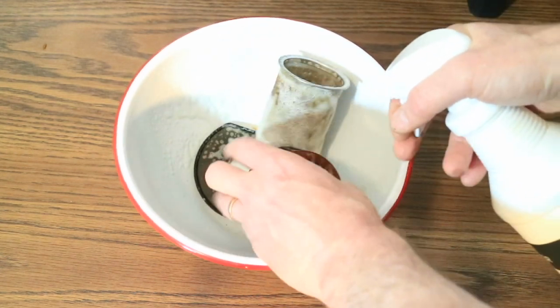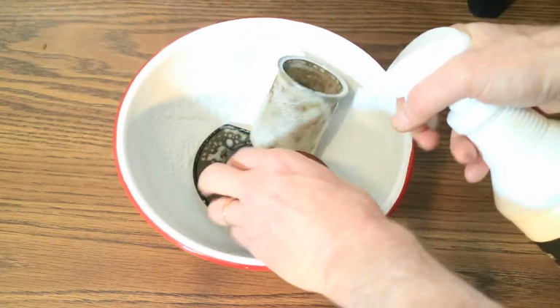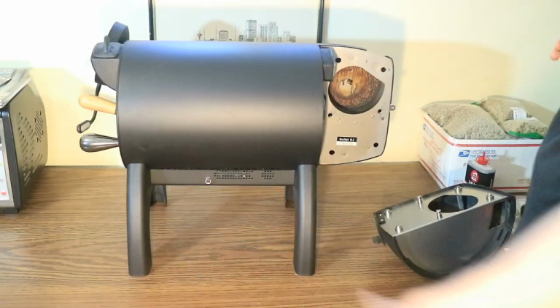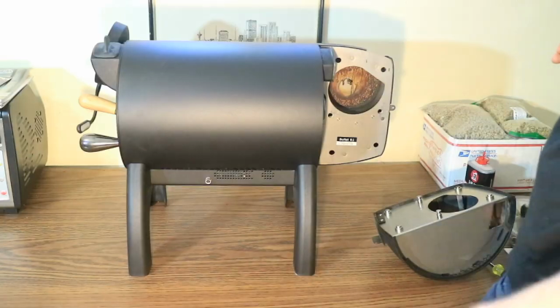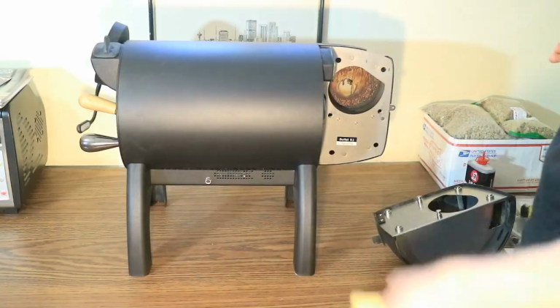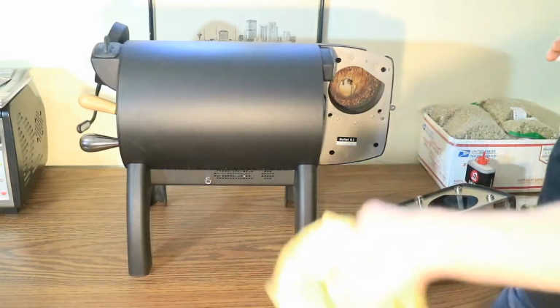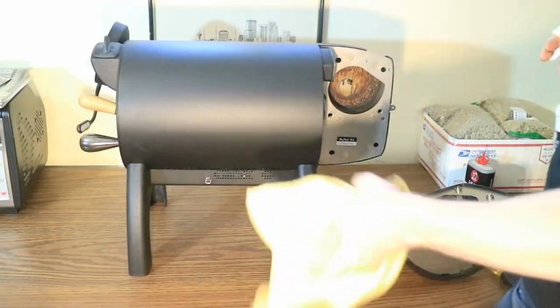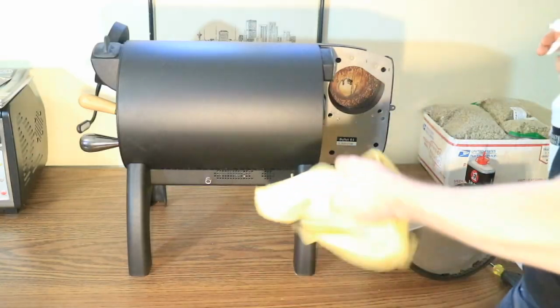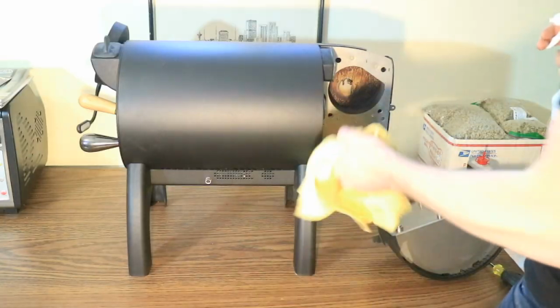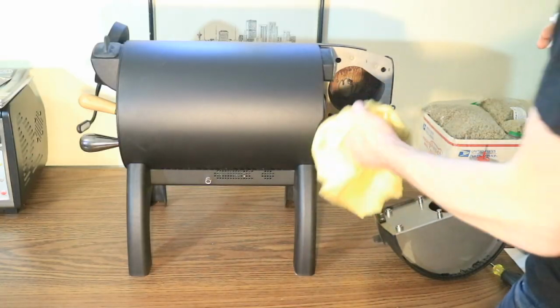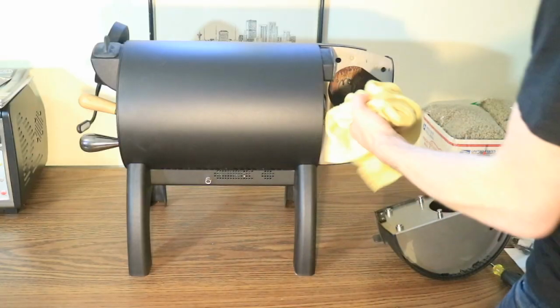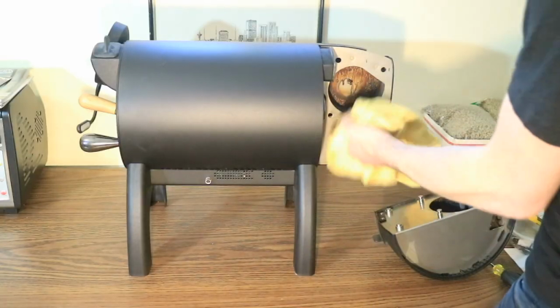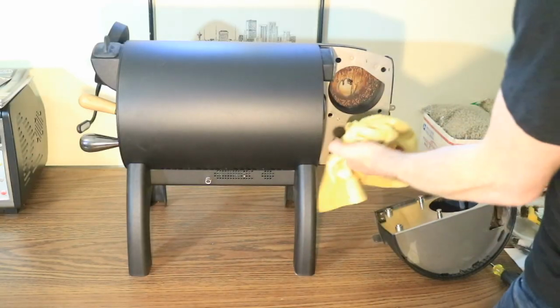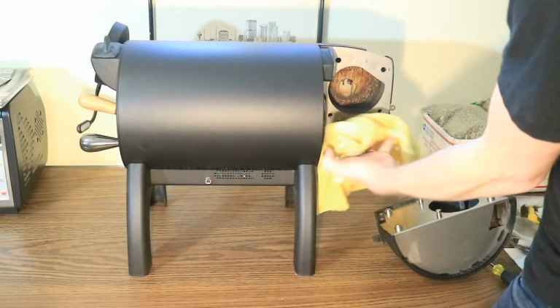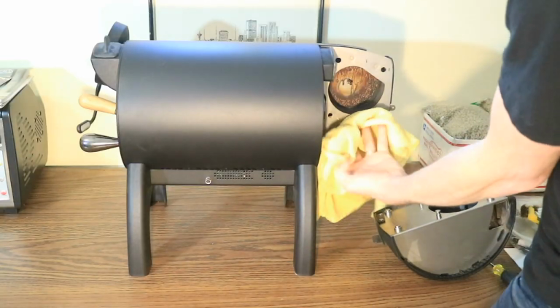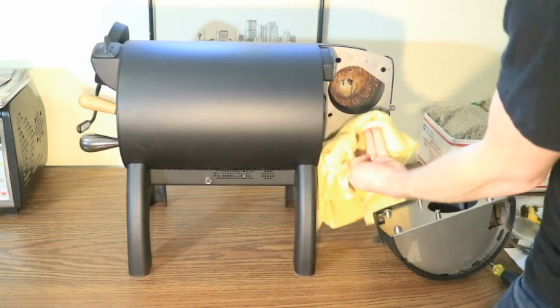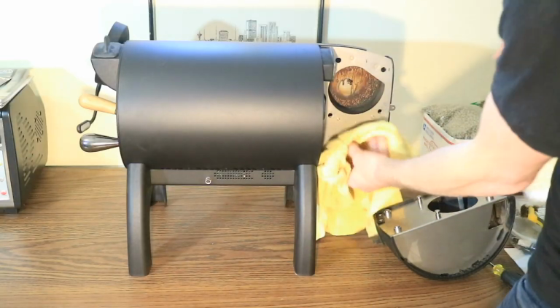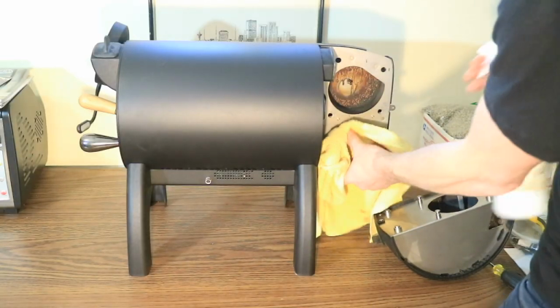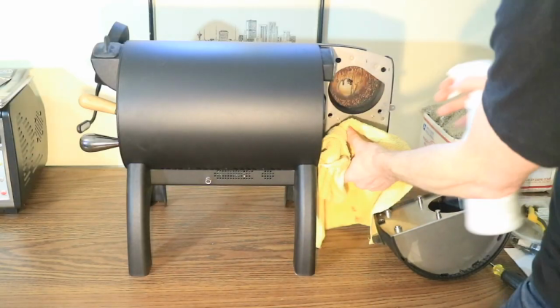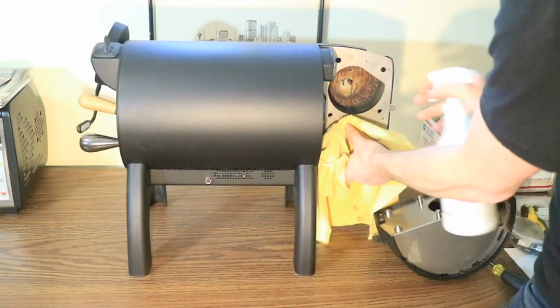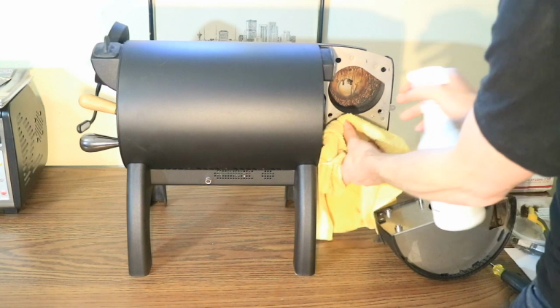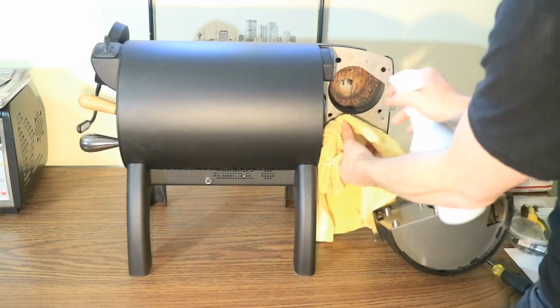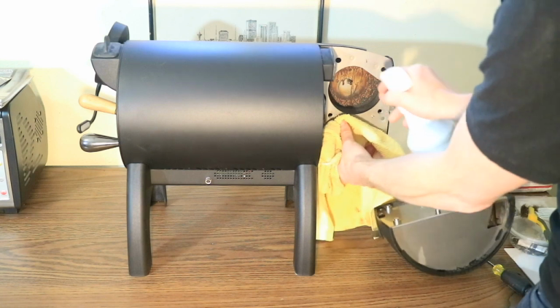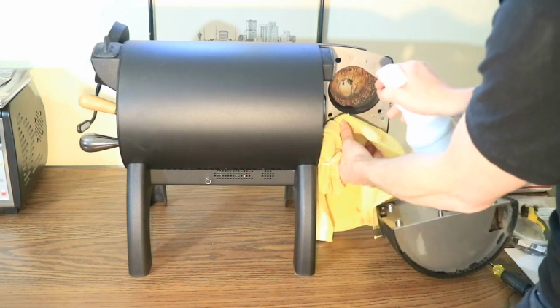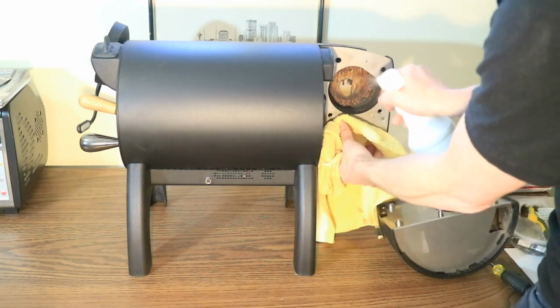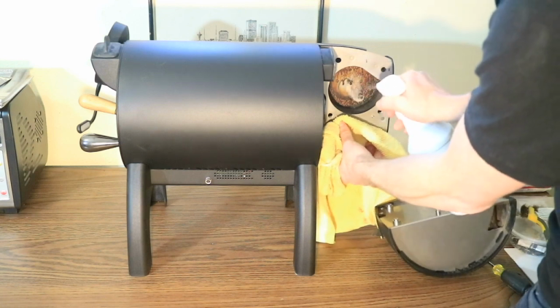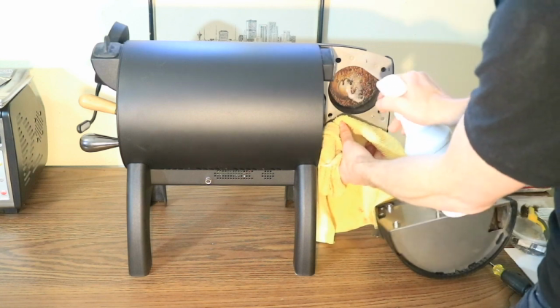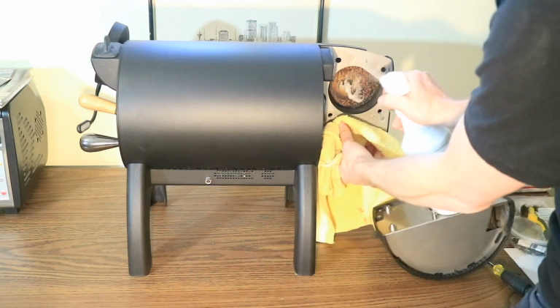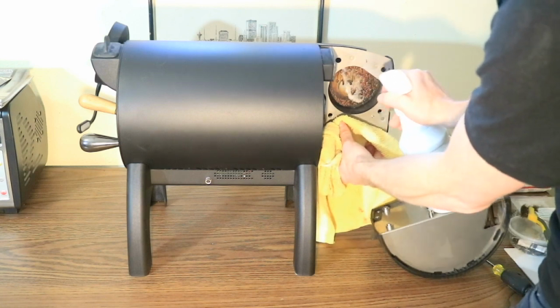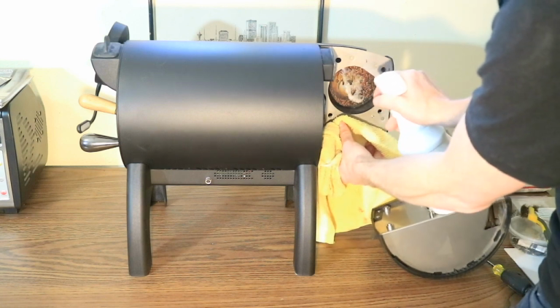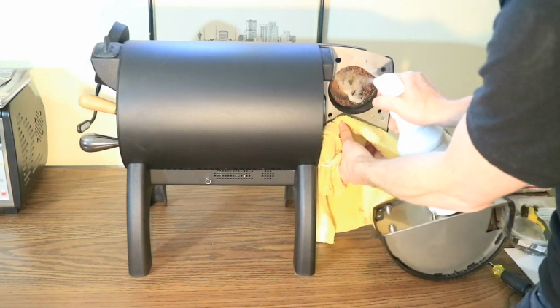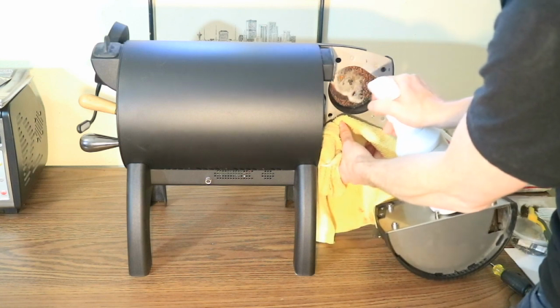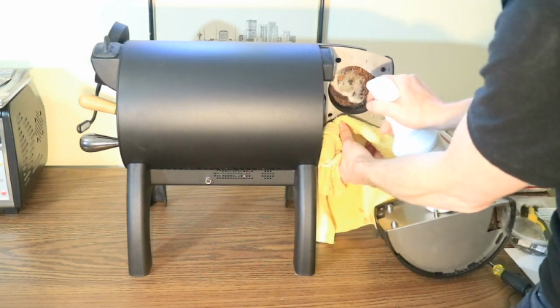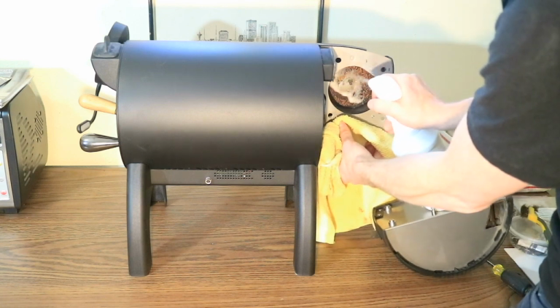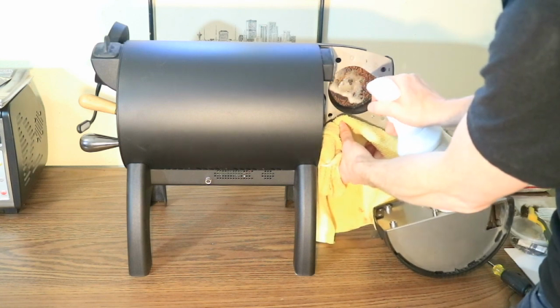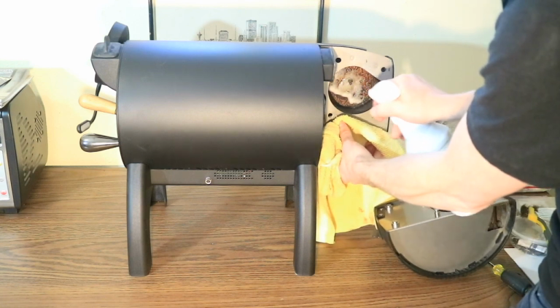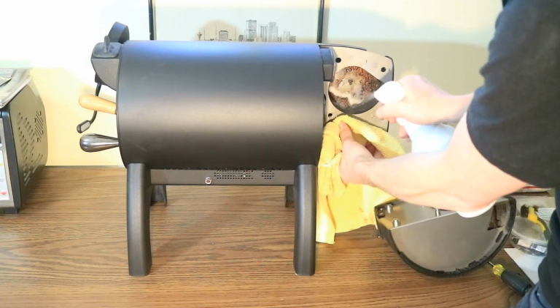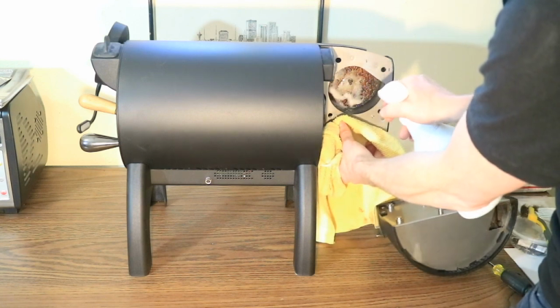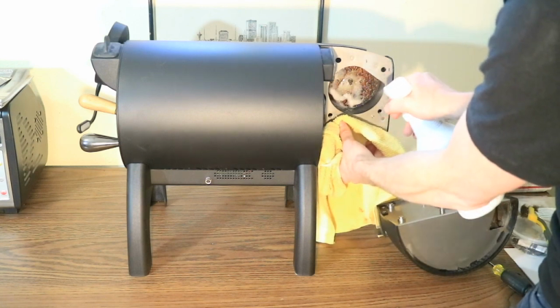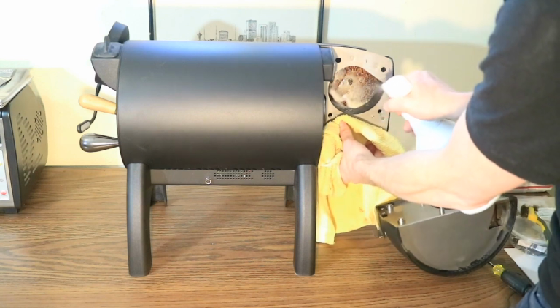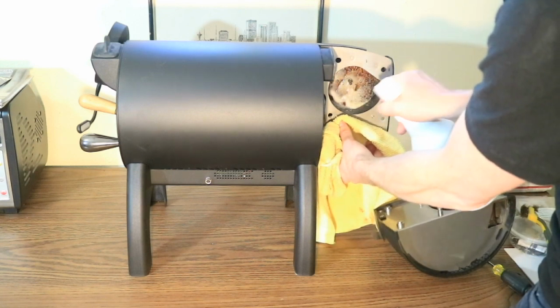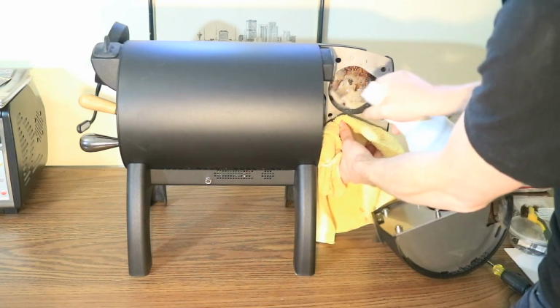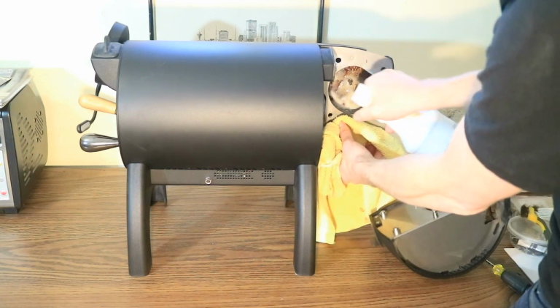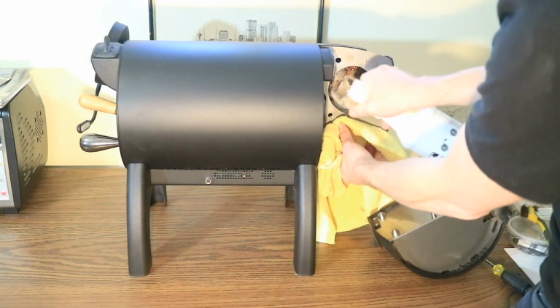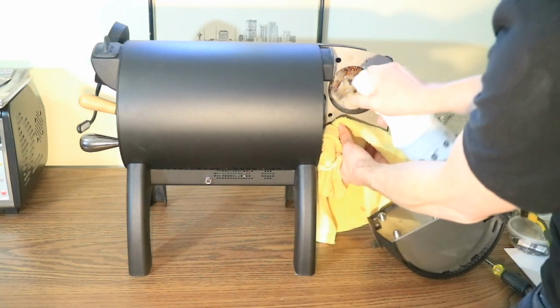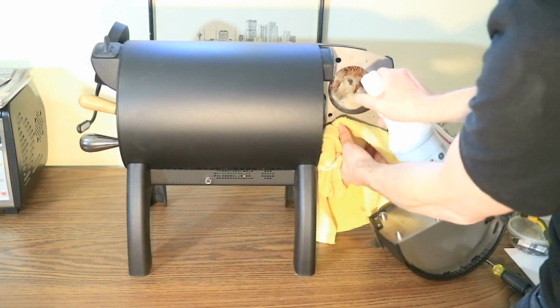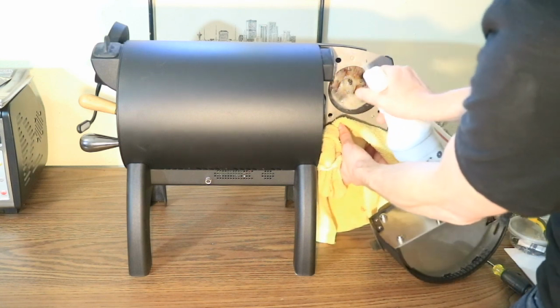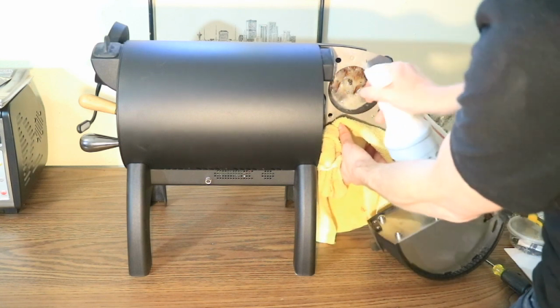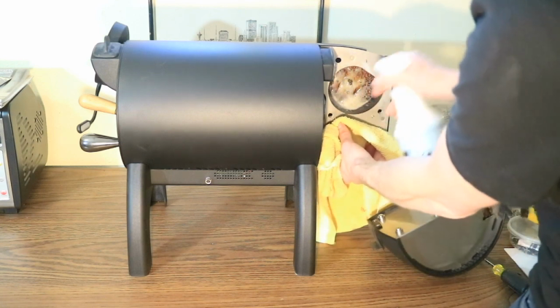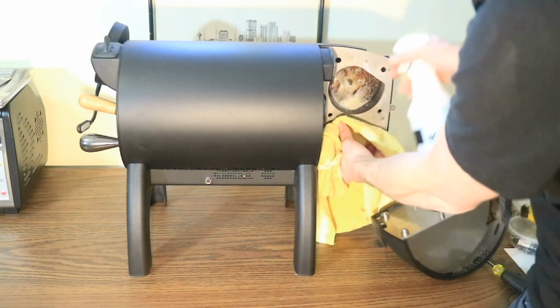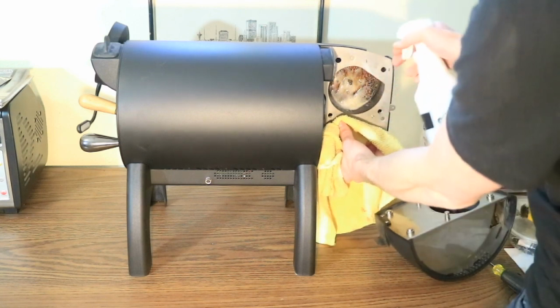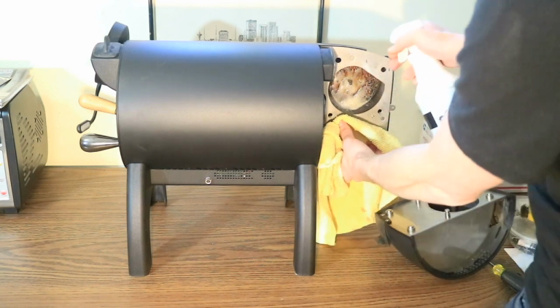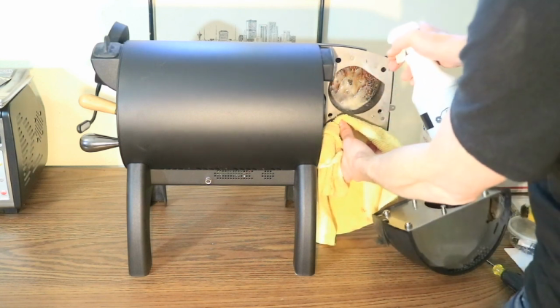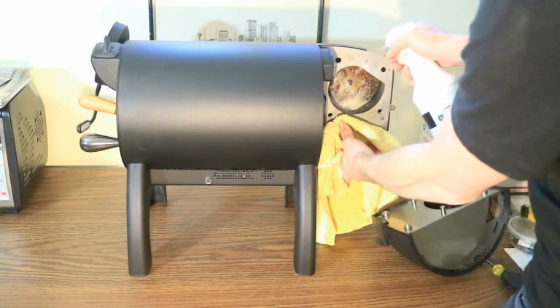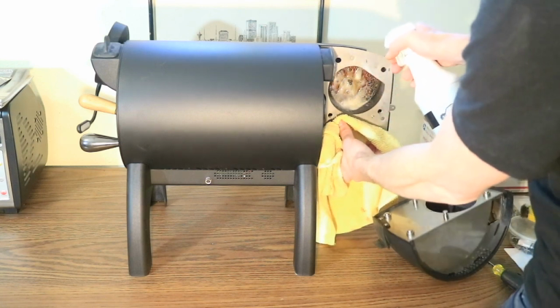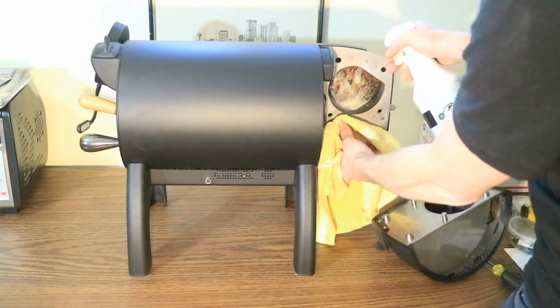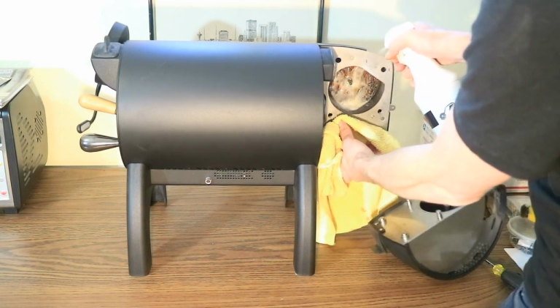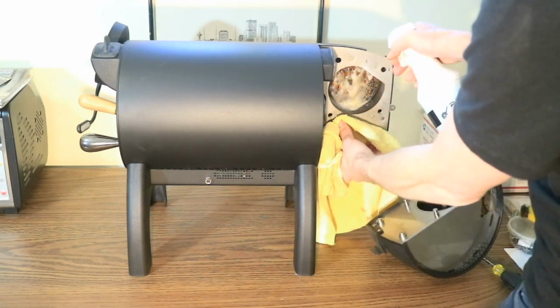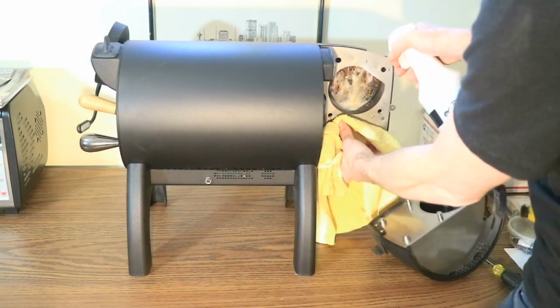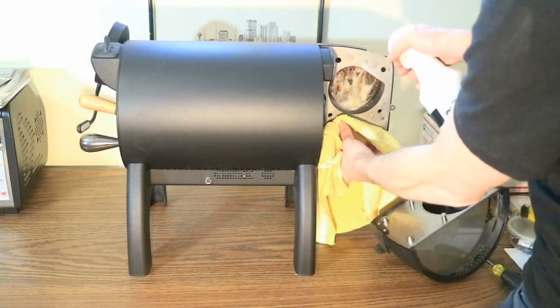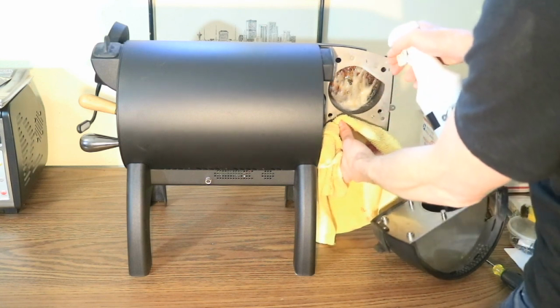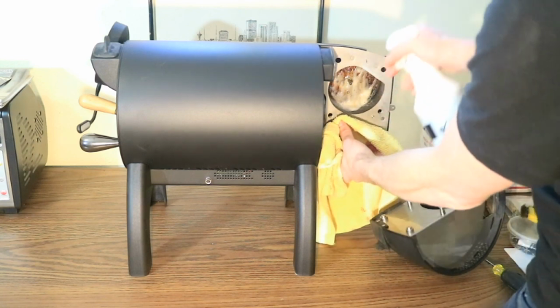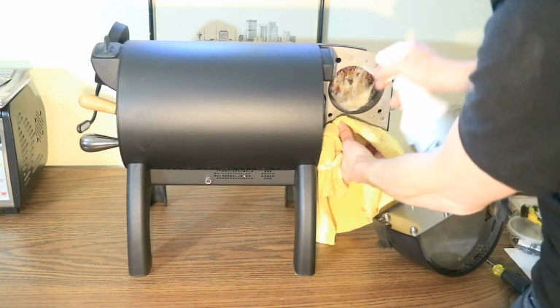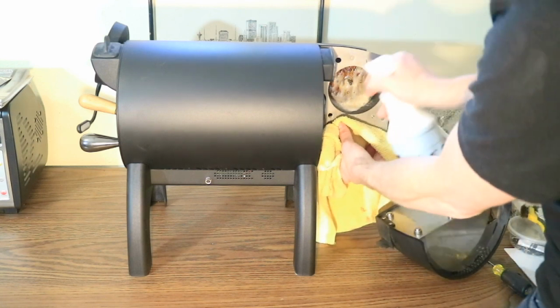I also spray the impeller fan housing and allow the cleaner to break down any oily residue while I clean the rest of the roaster.